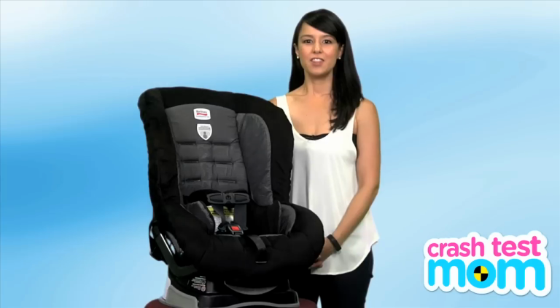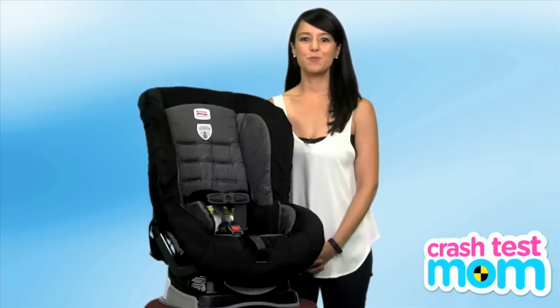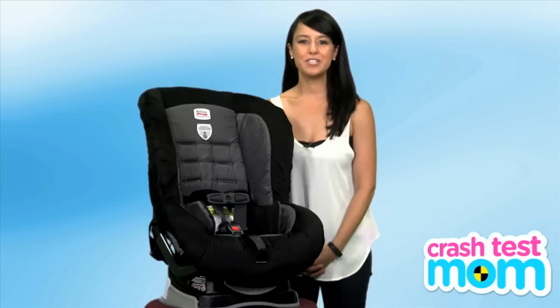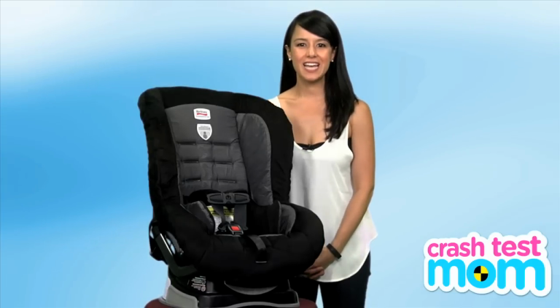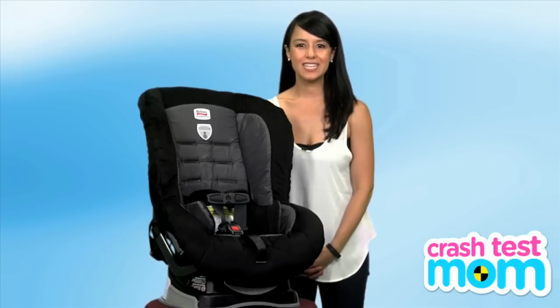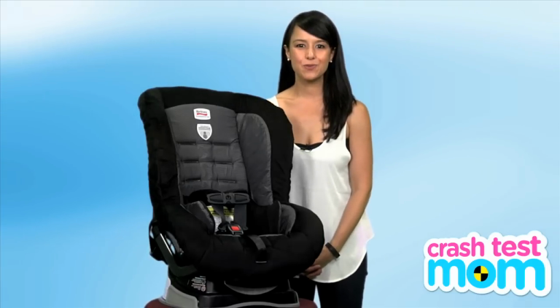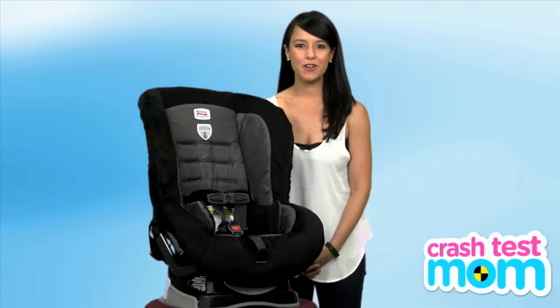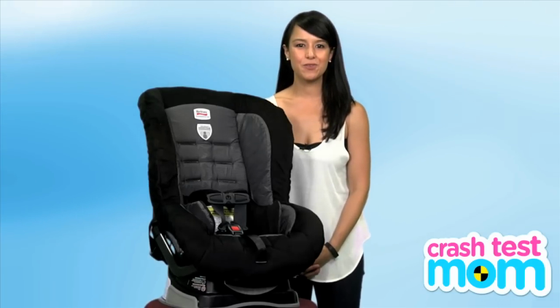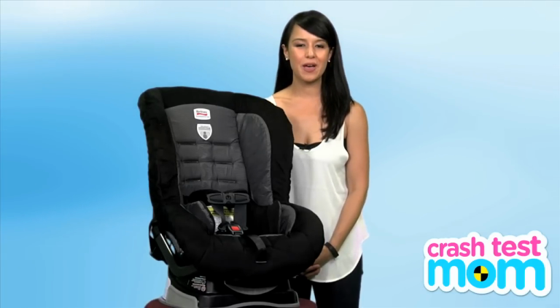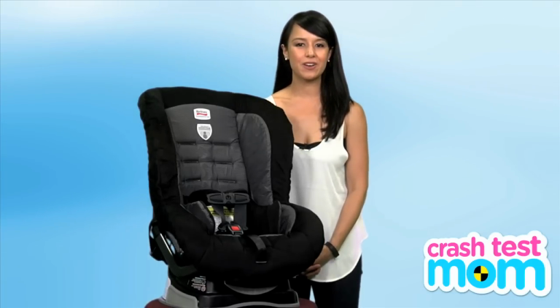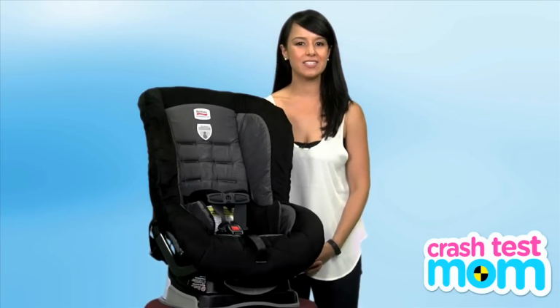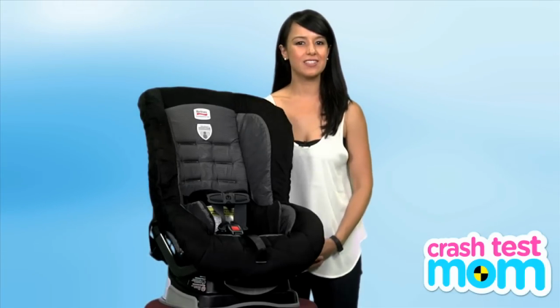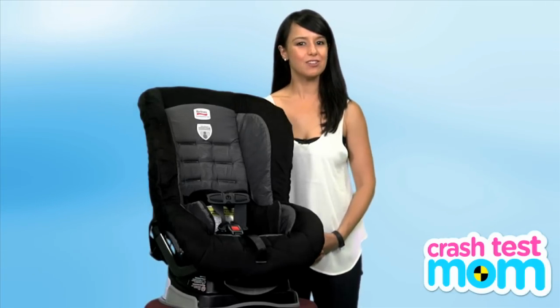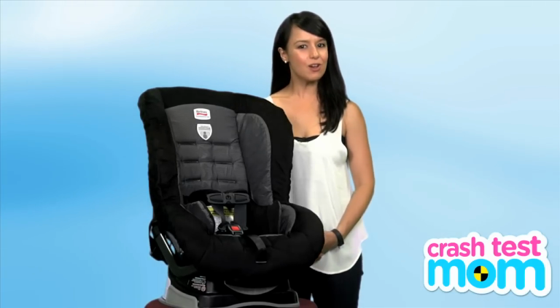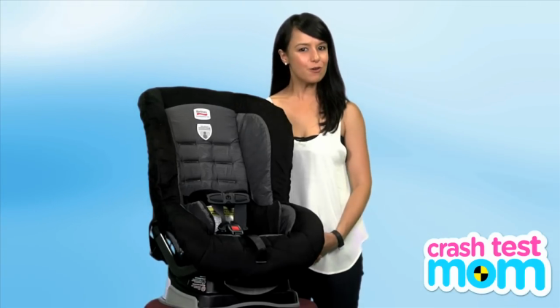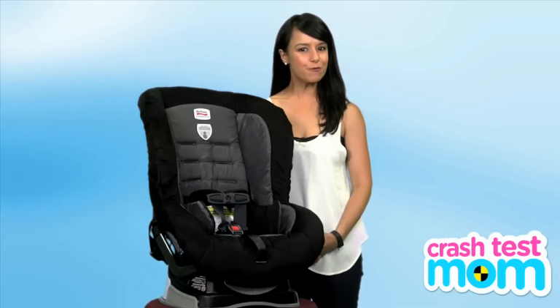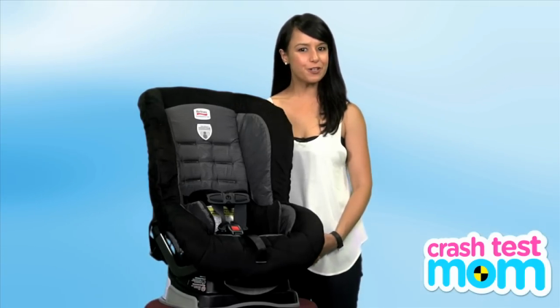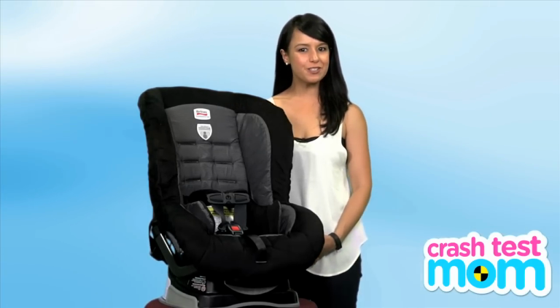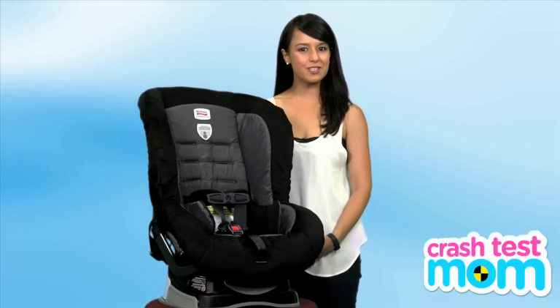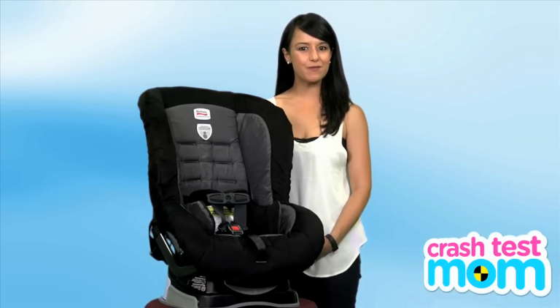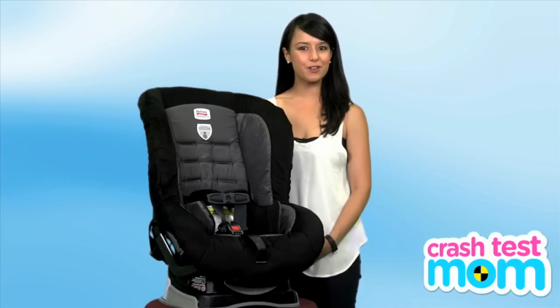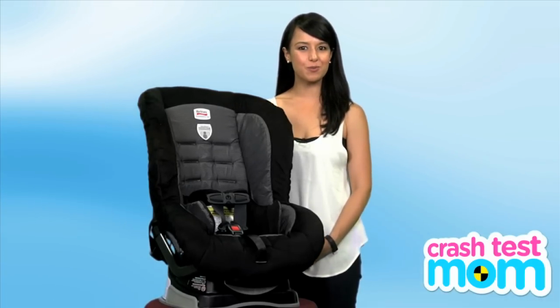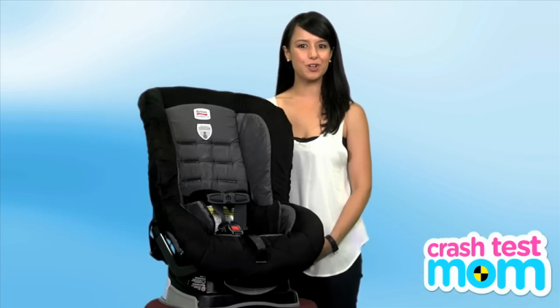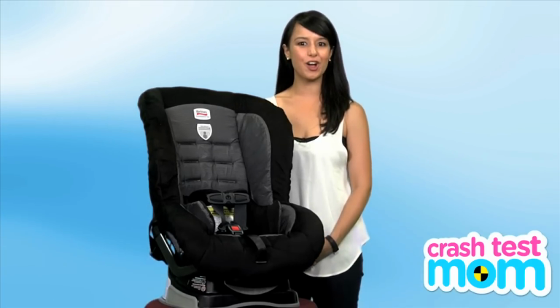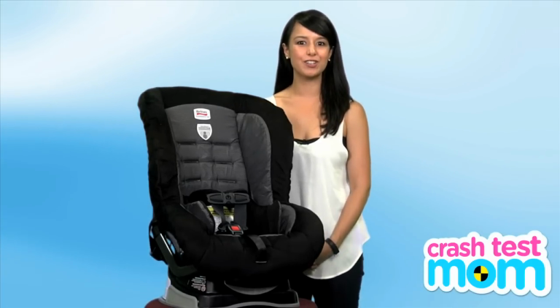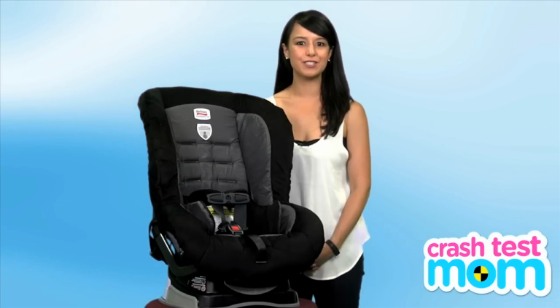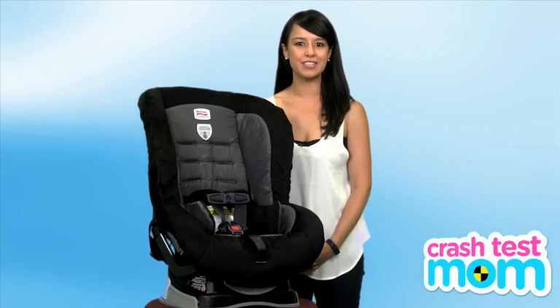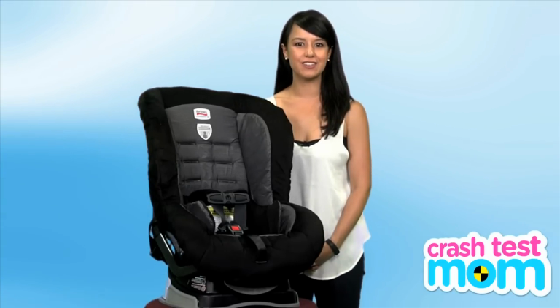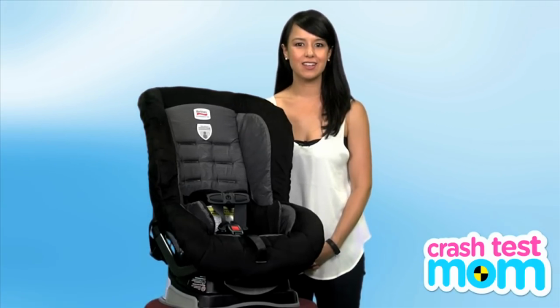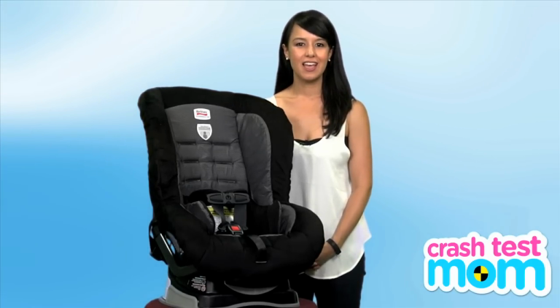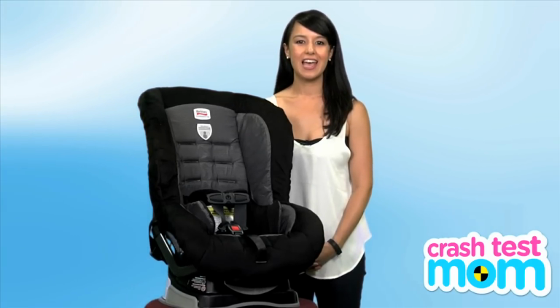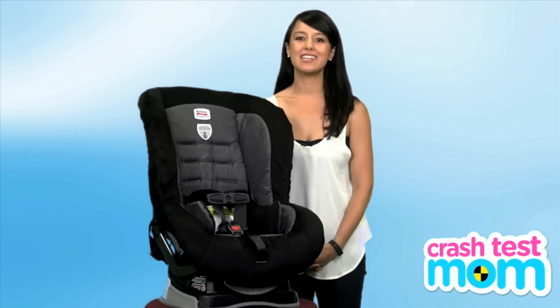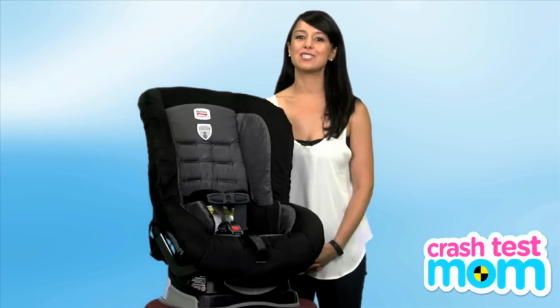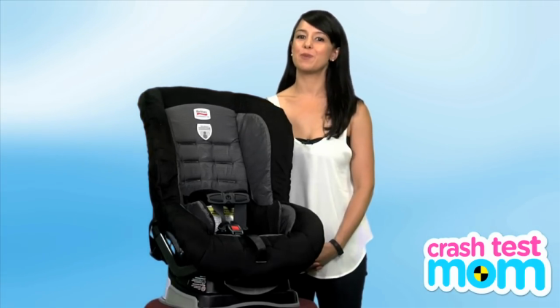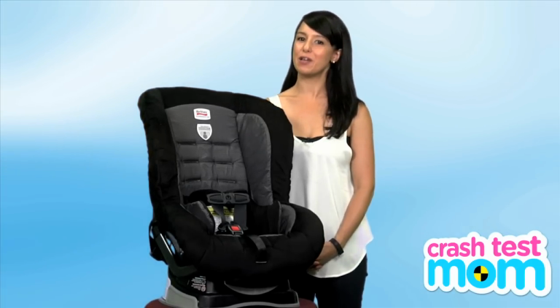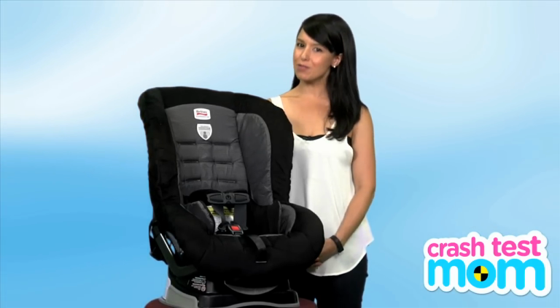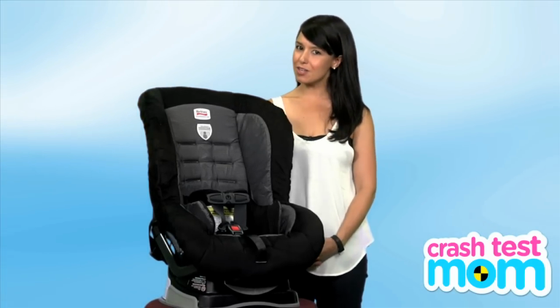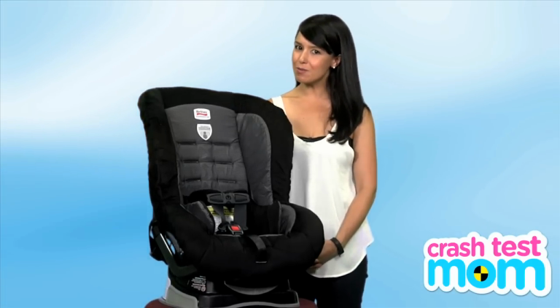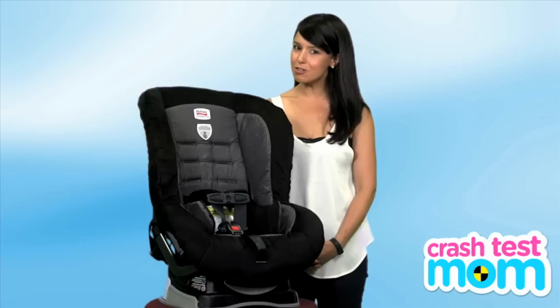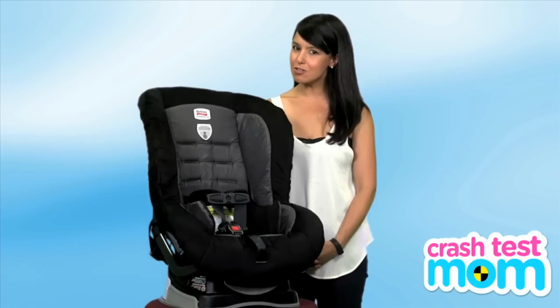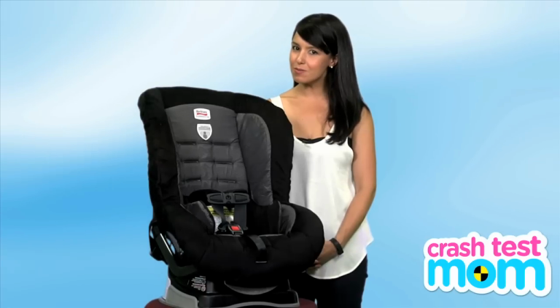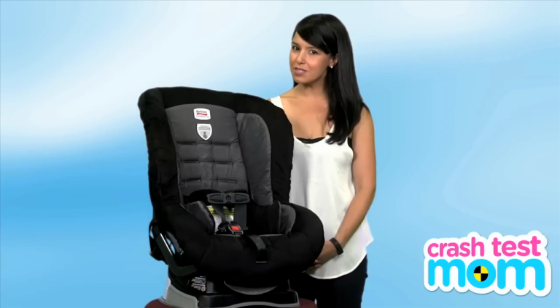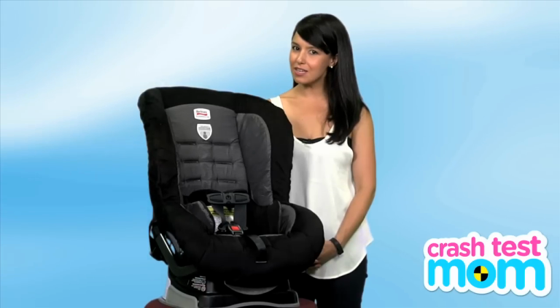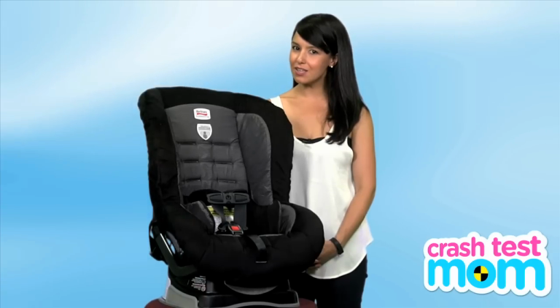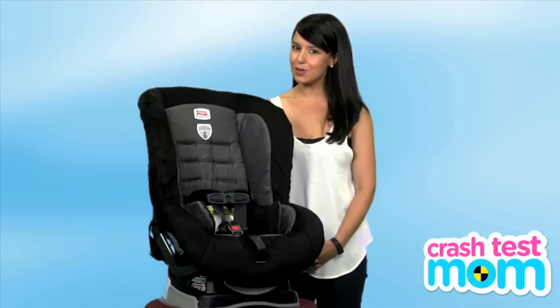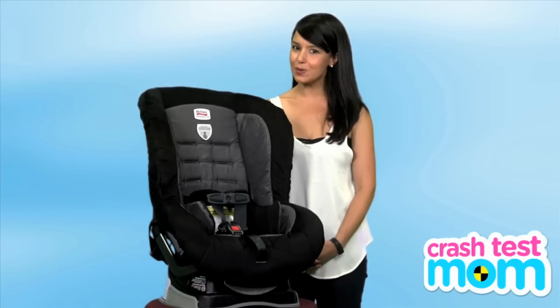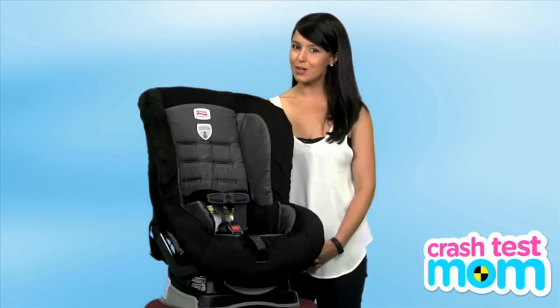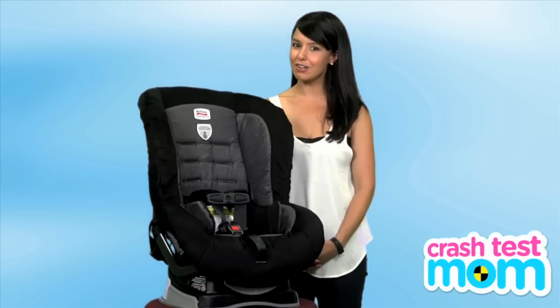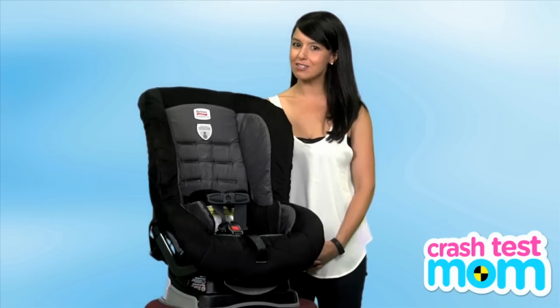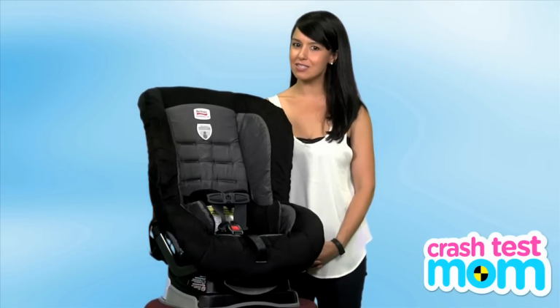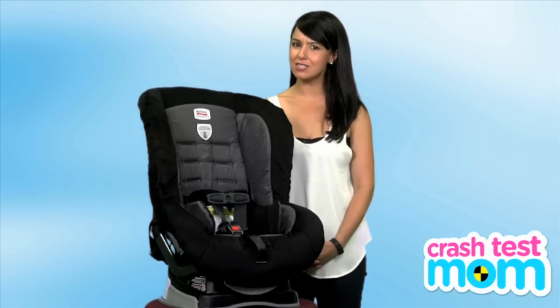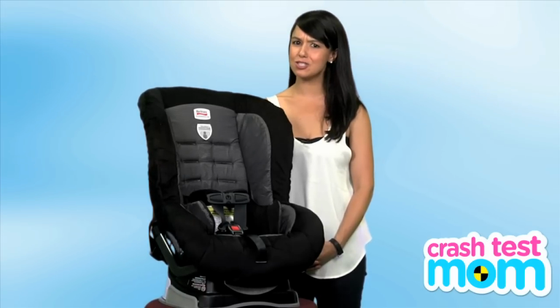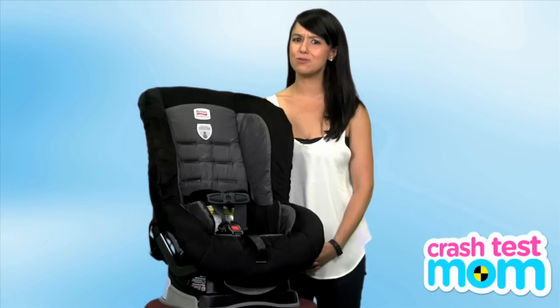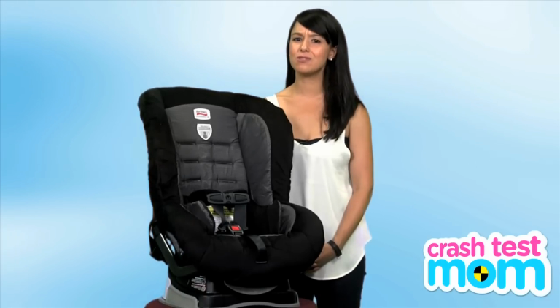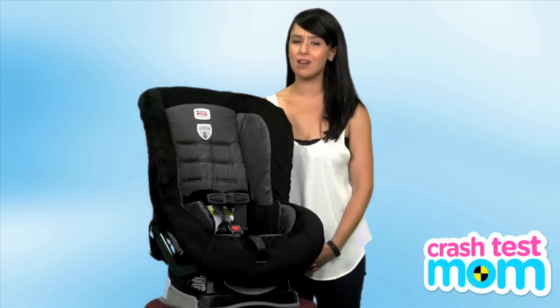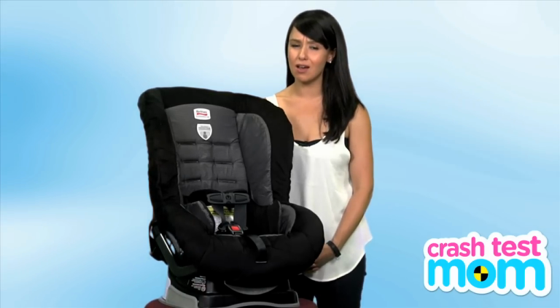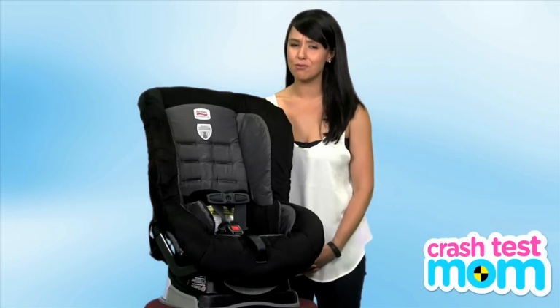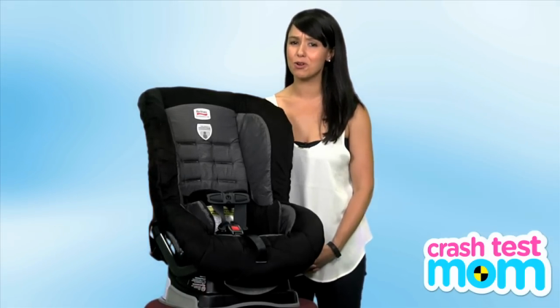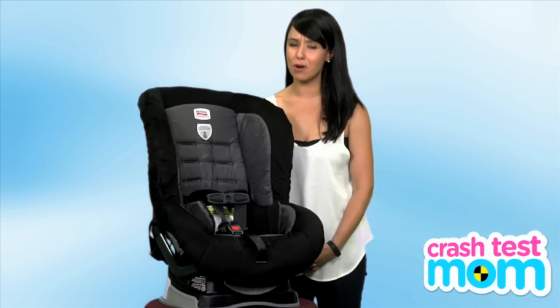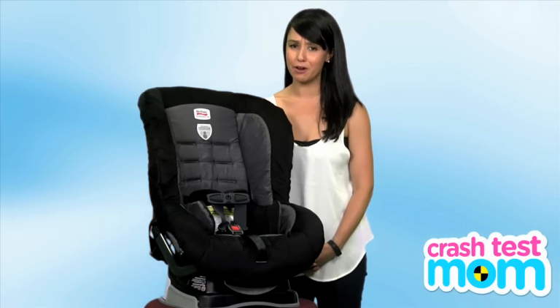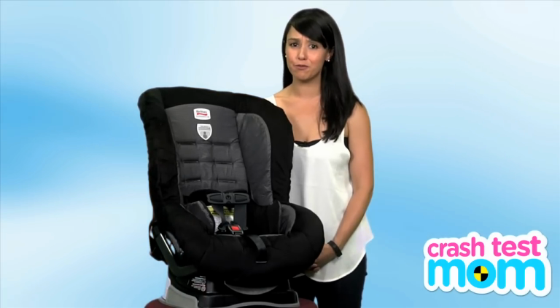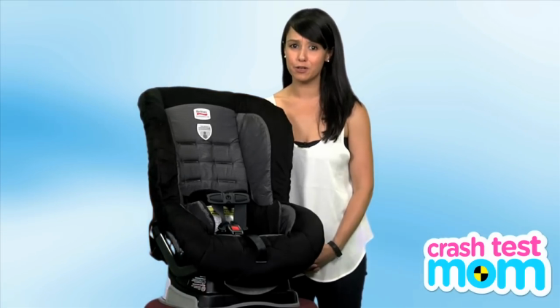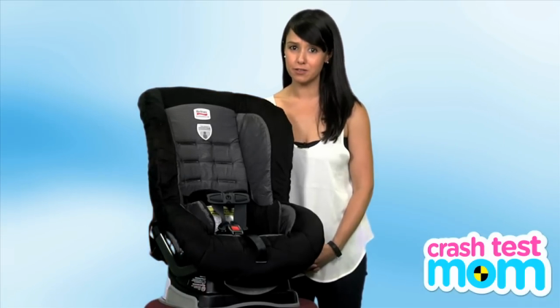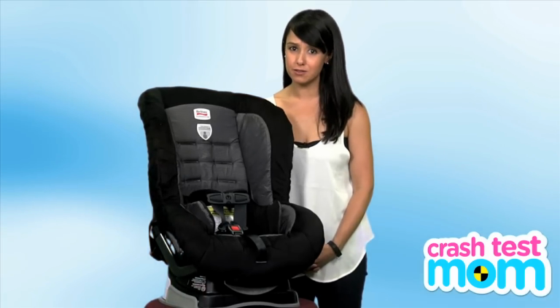The Britax Roundabout is a no-frills convertible car seat. And despite what the commercials may tell you, car seats do not require frills.